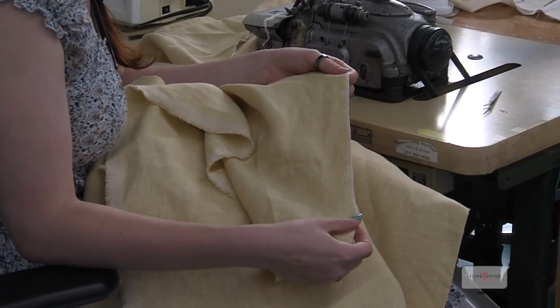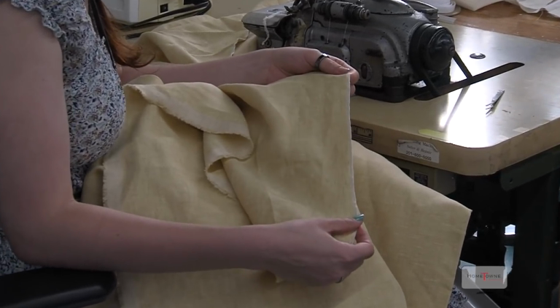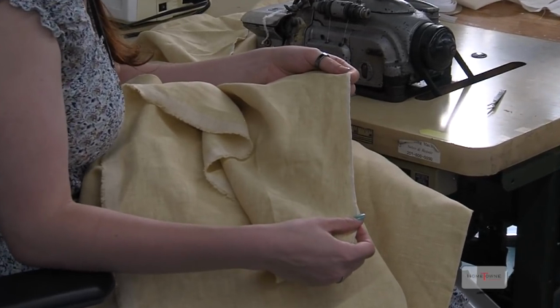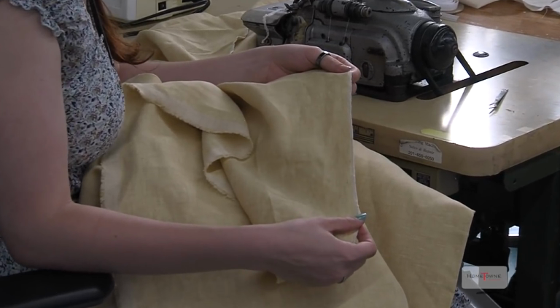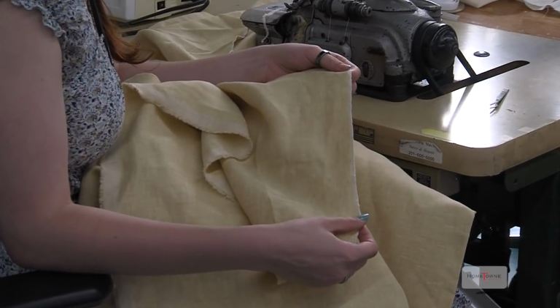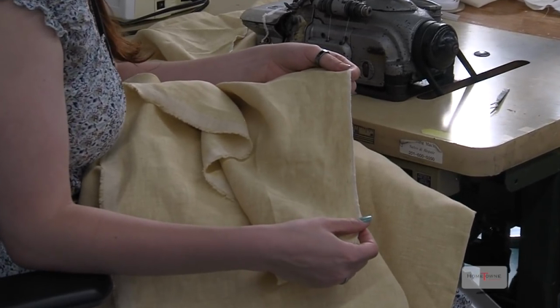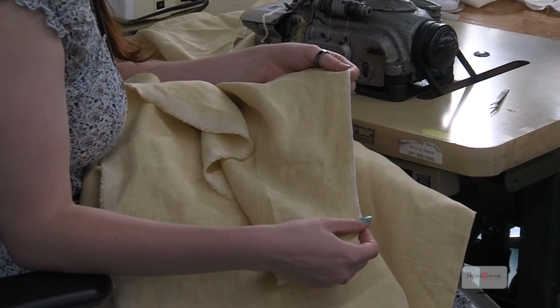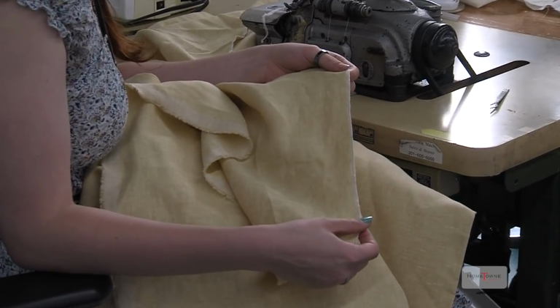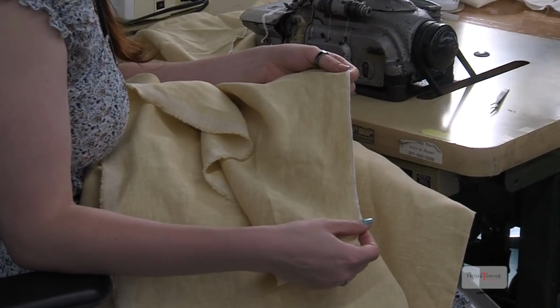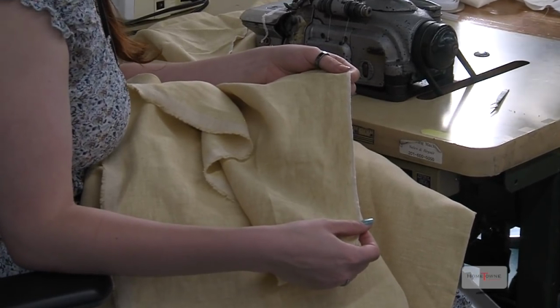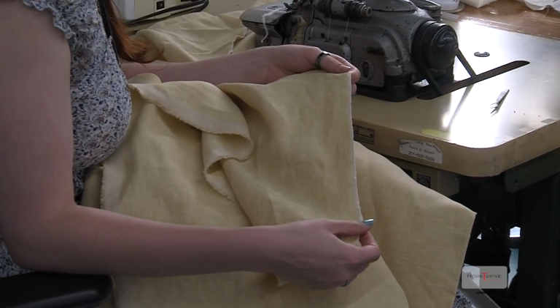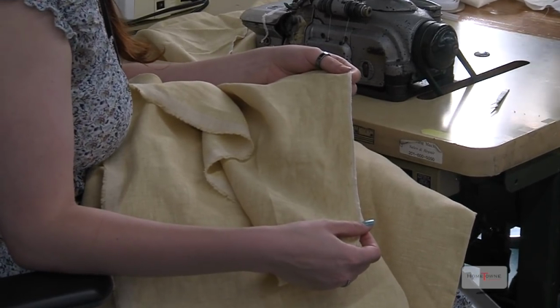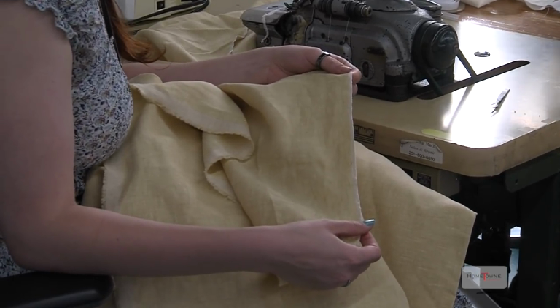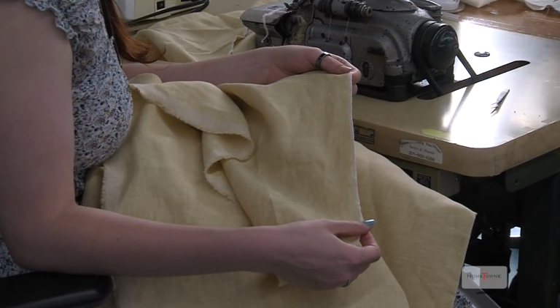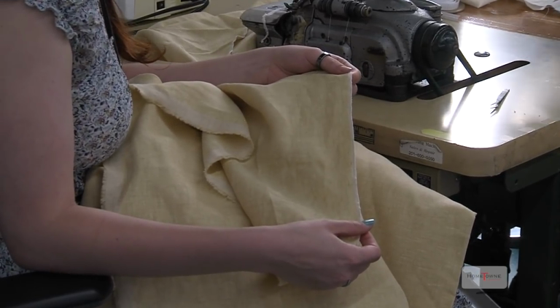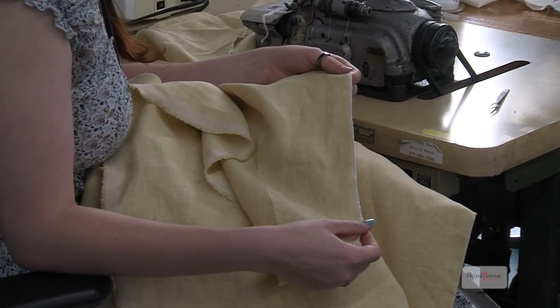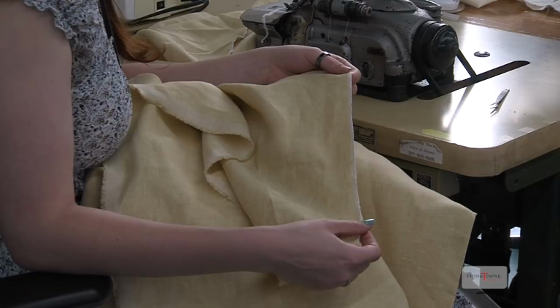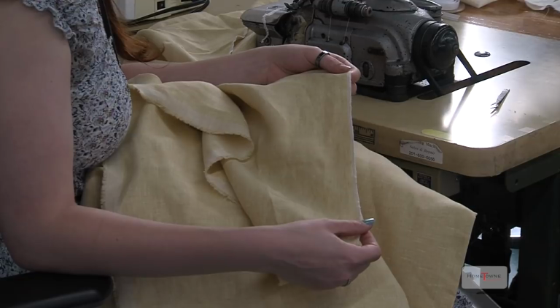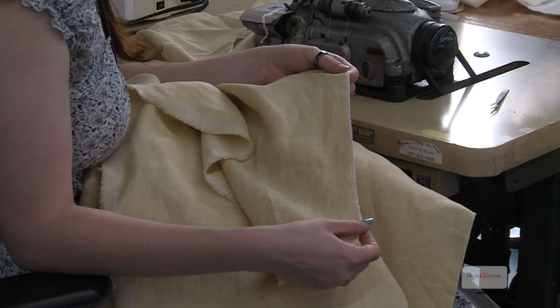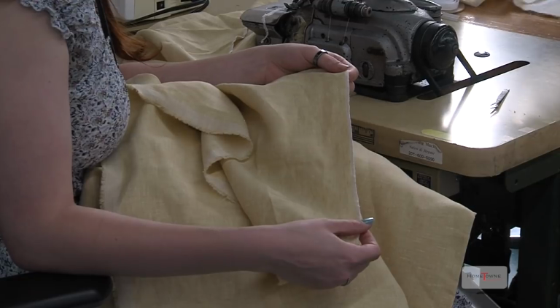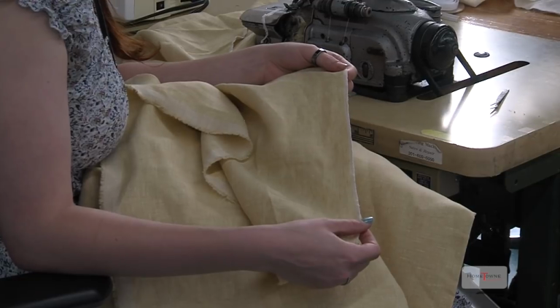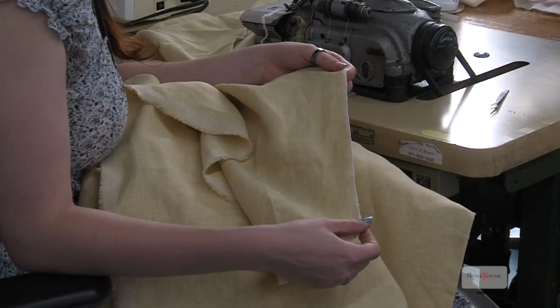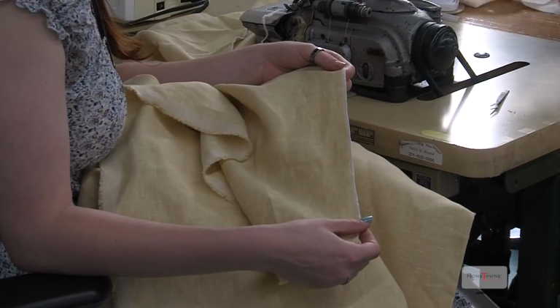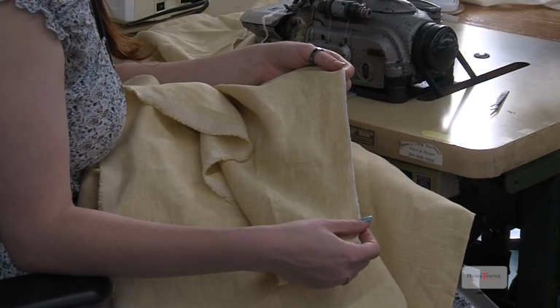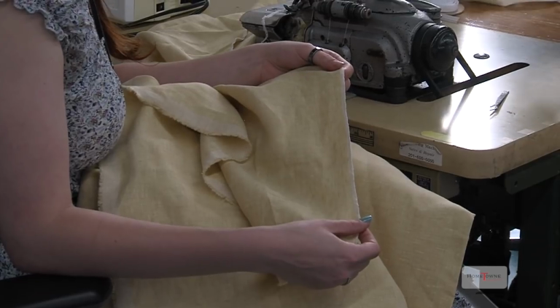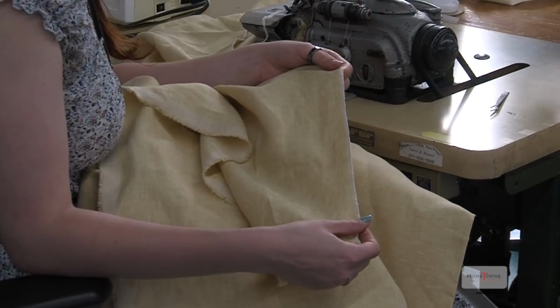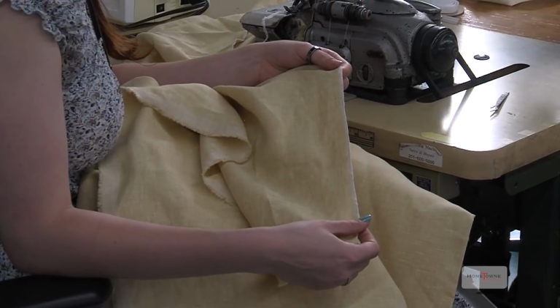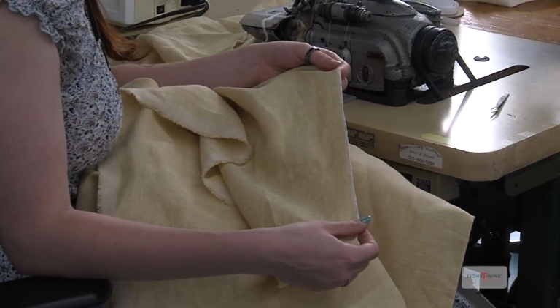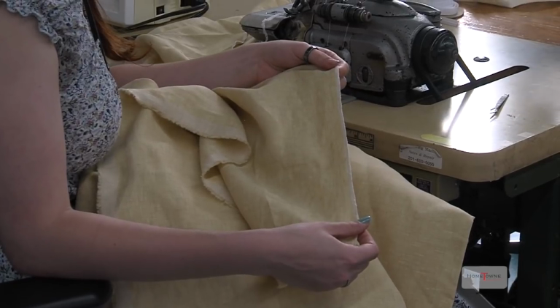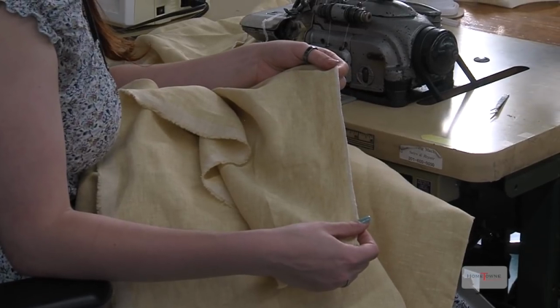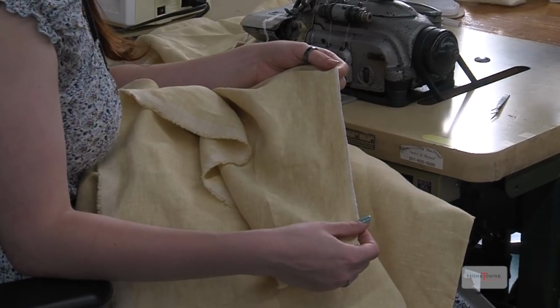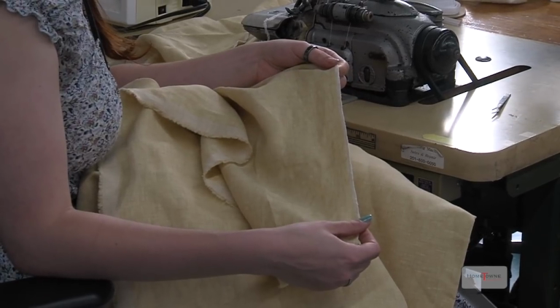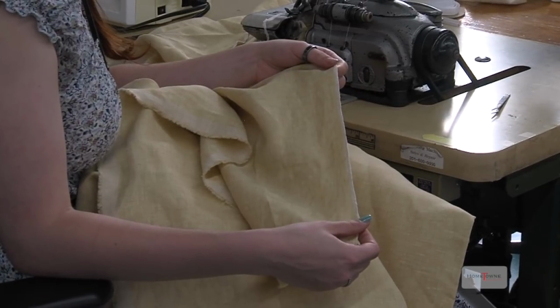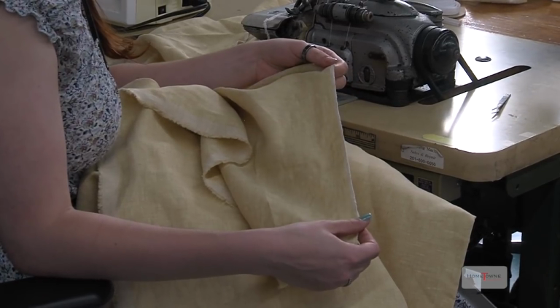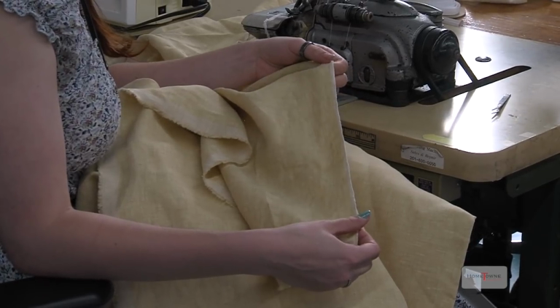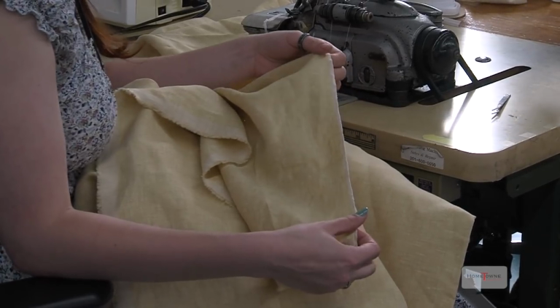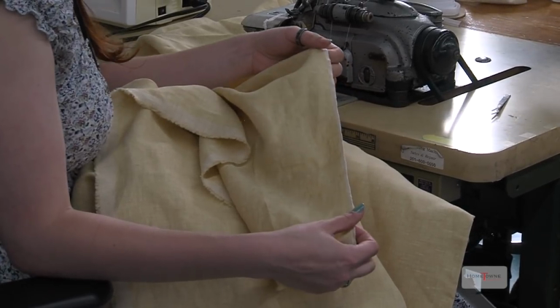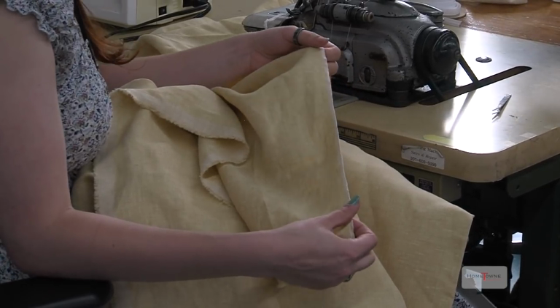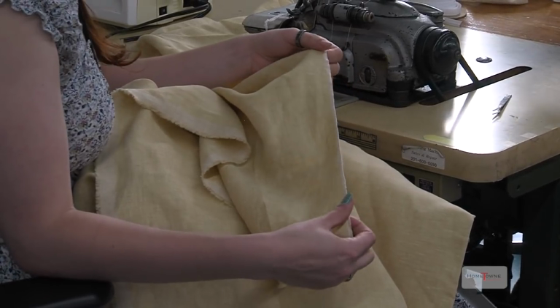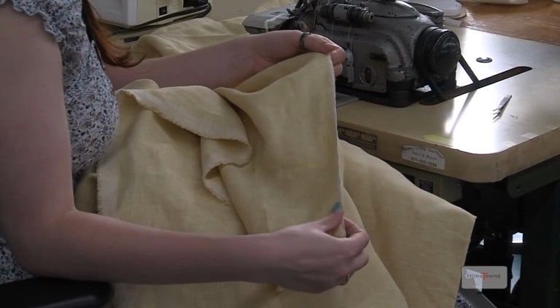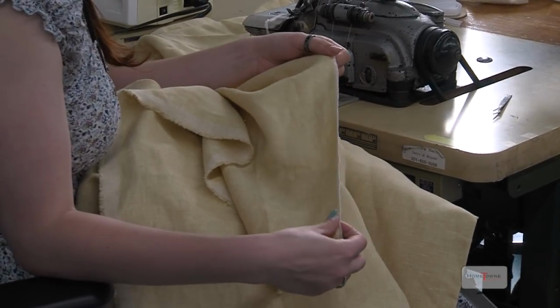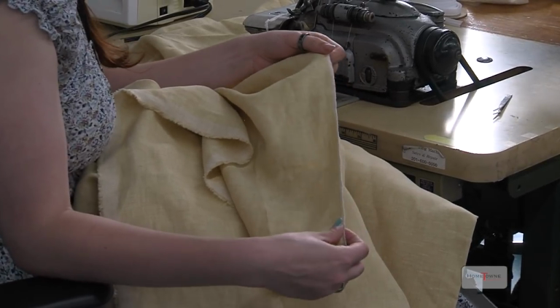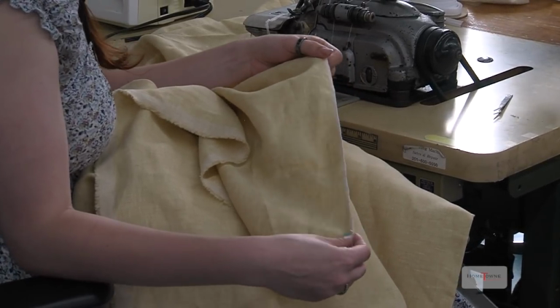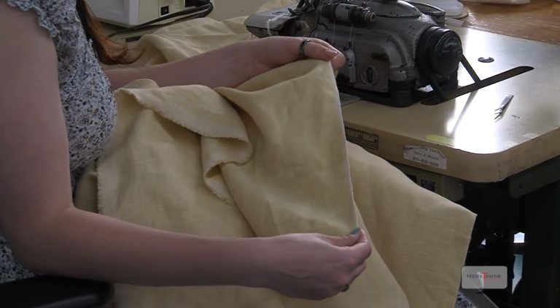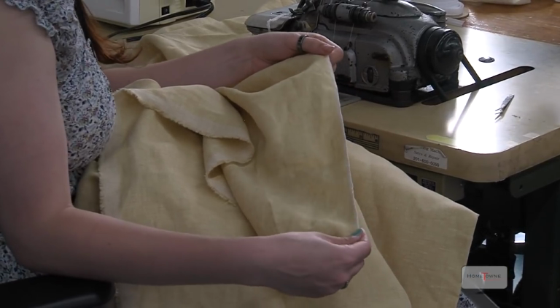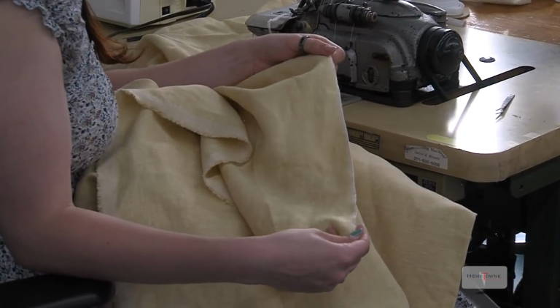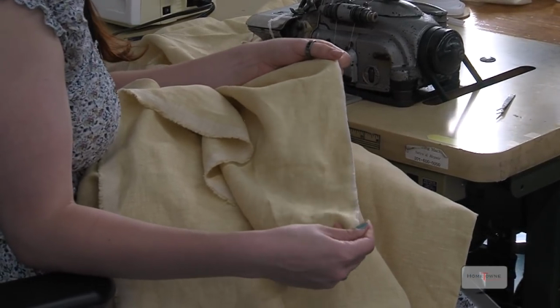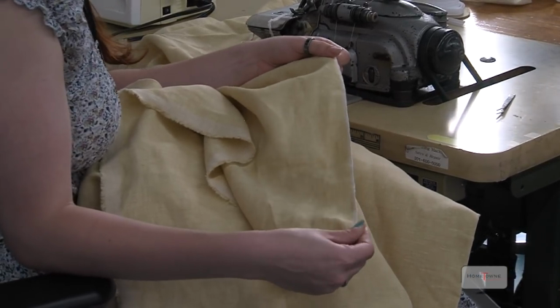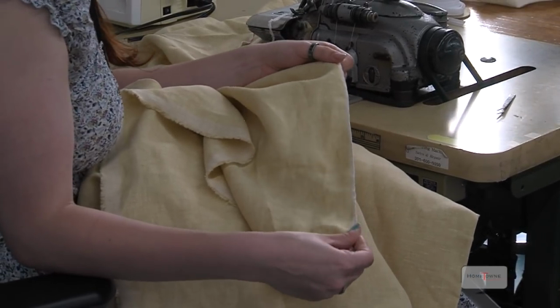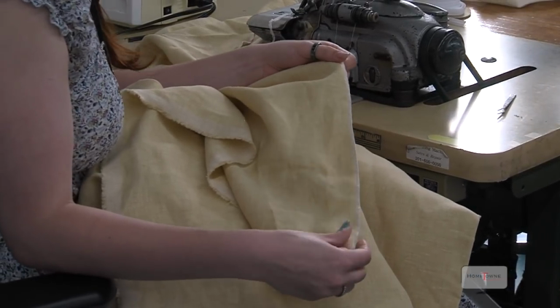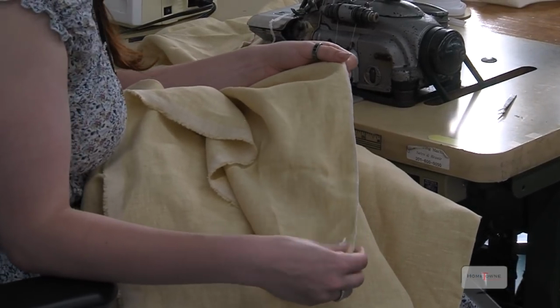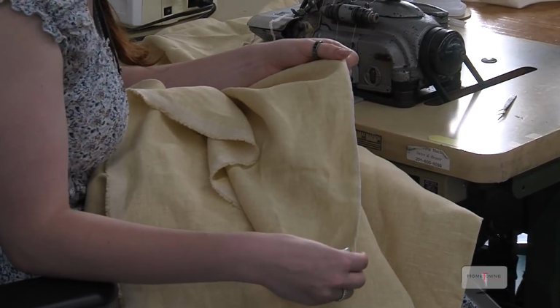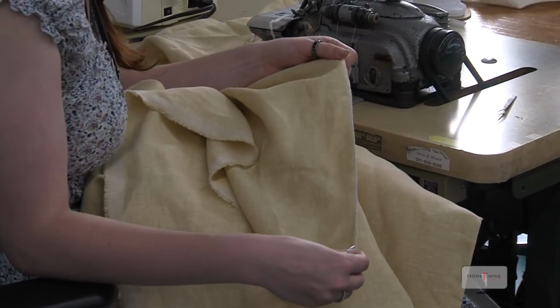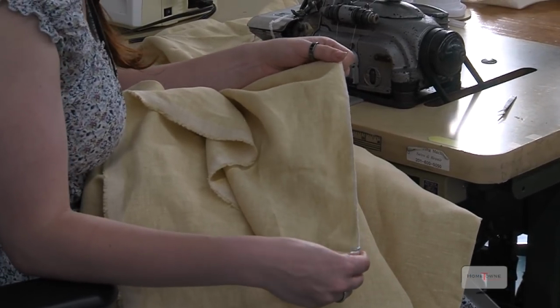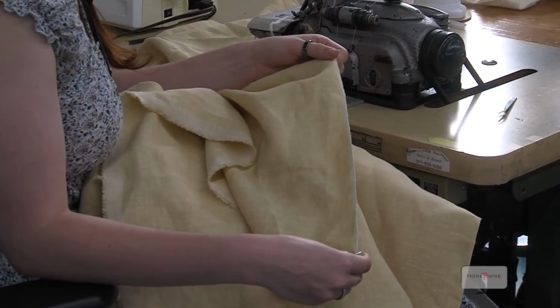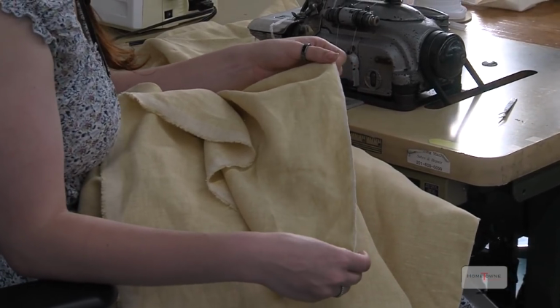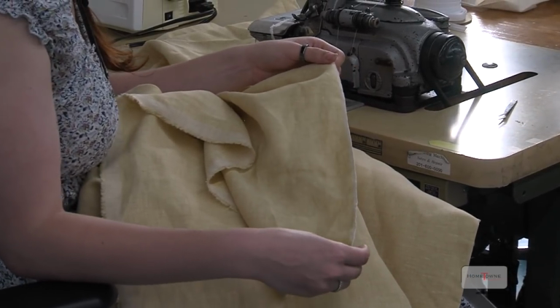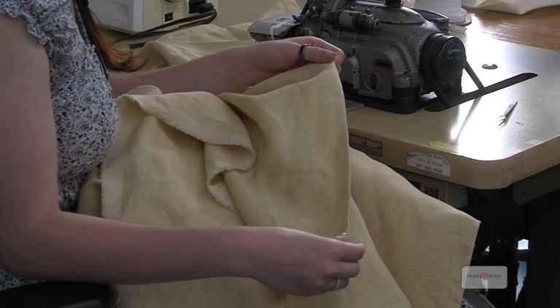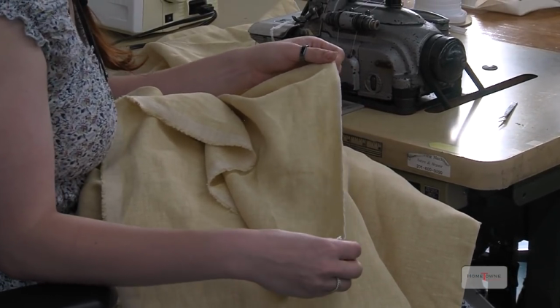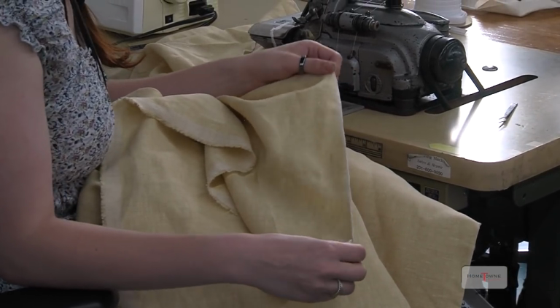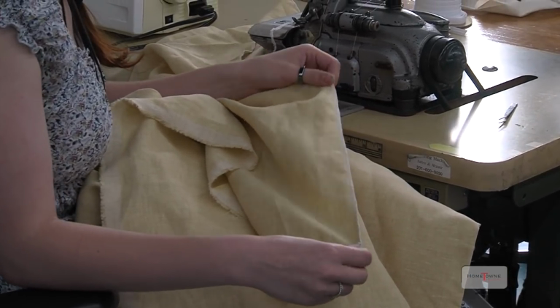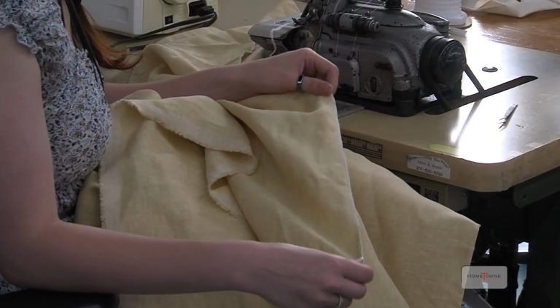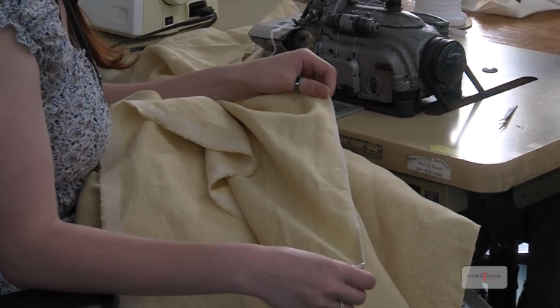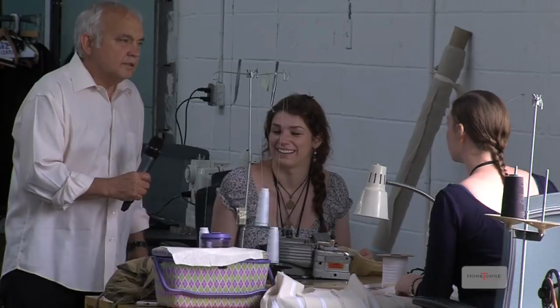So when stuff I own starts coming apart on the edge, it's because nobody serged it, right? Potentially — or you wore right through it.